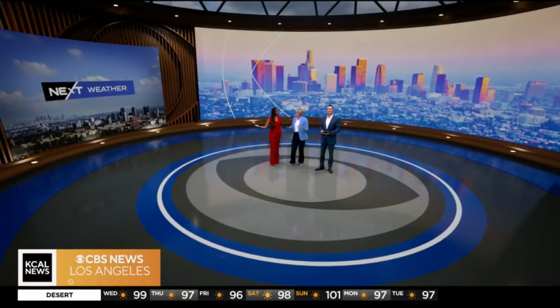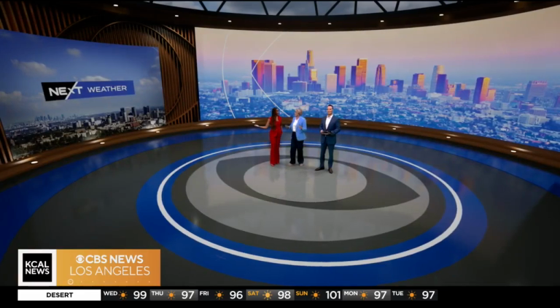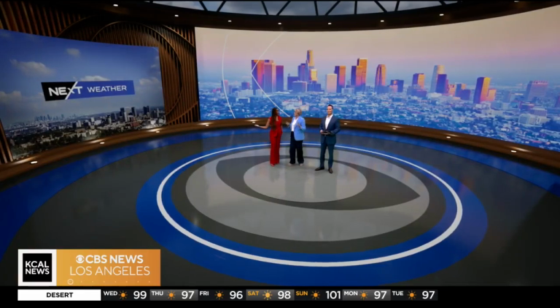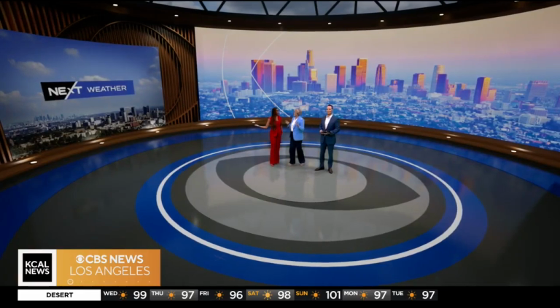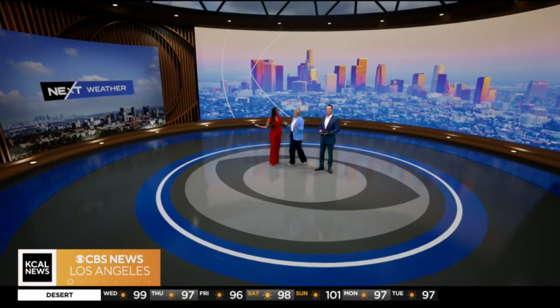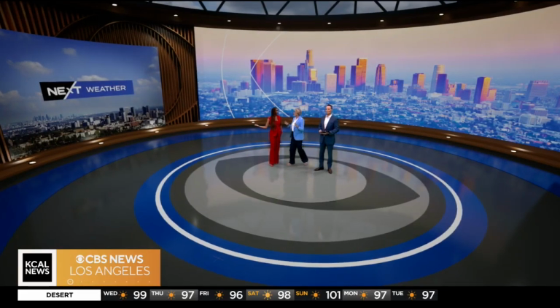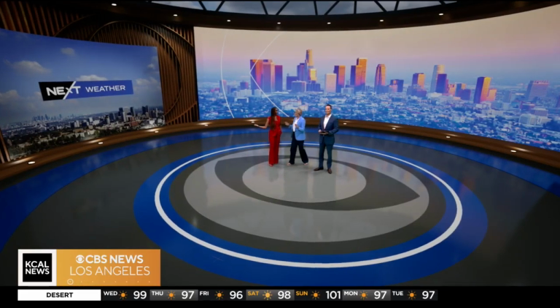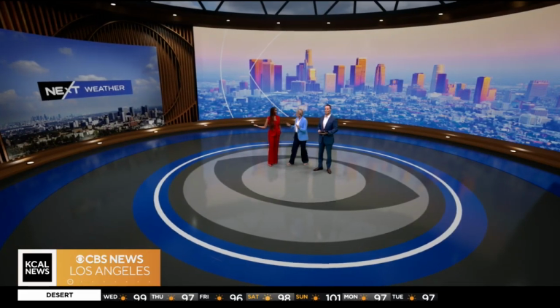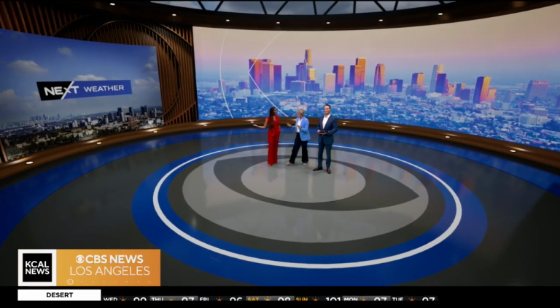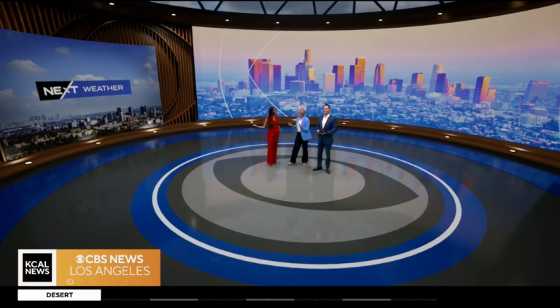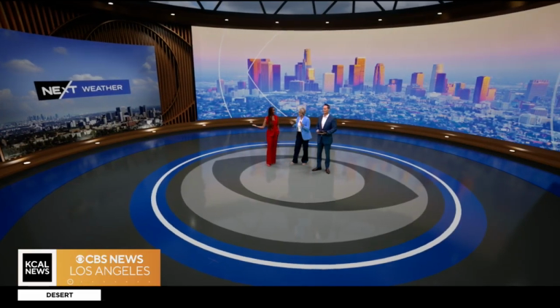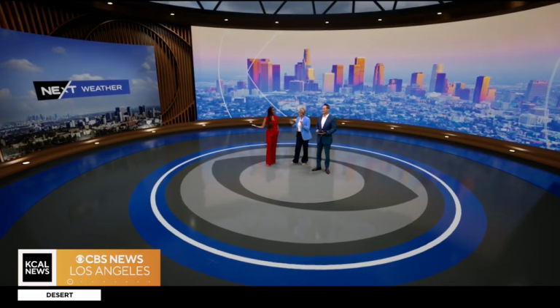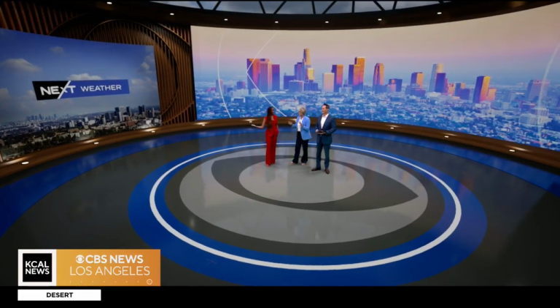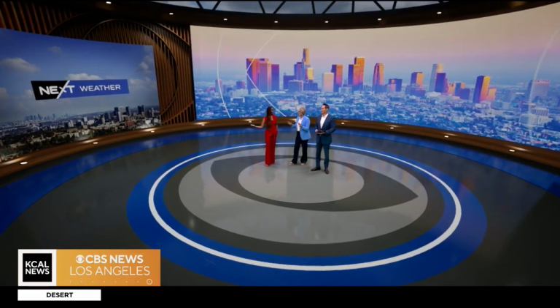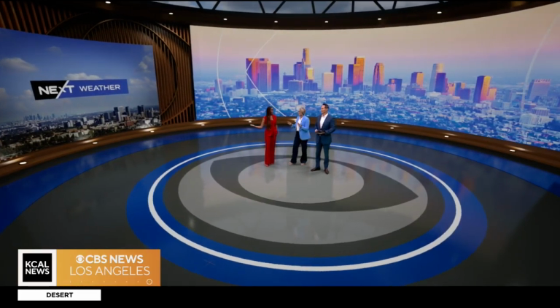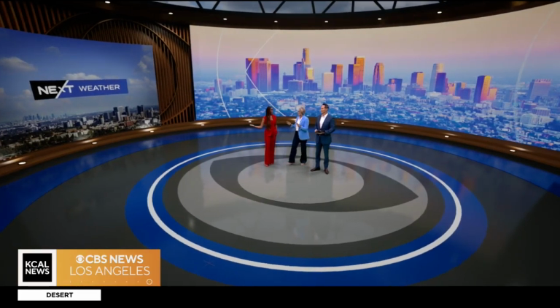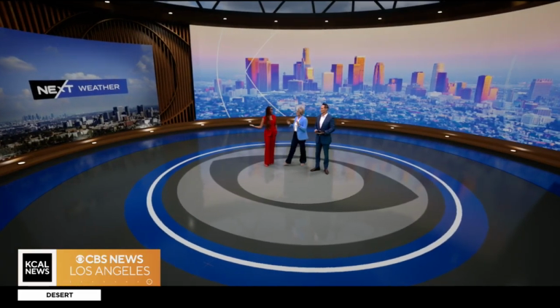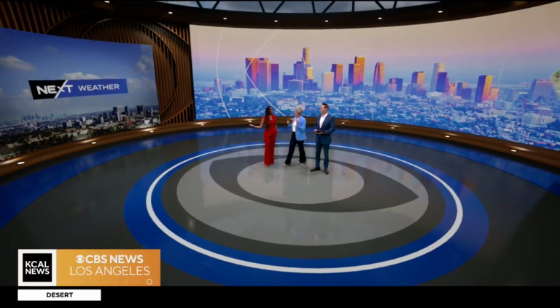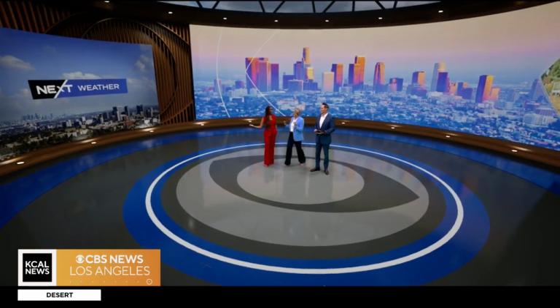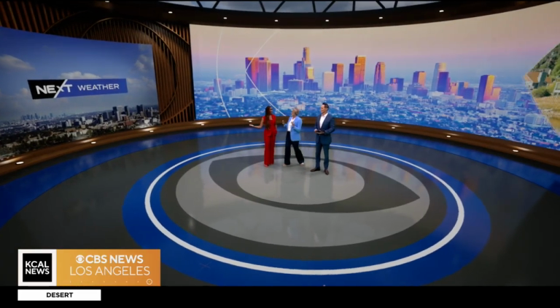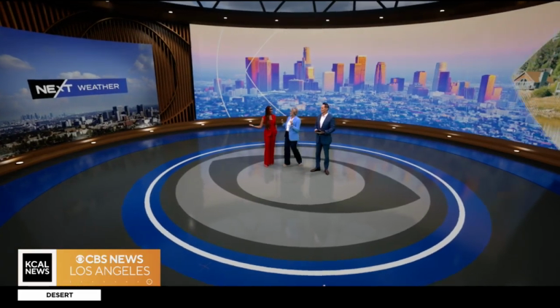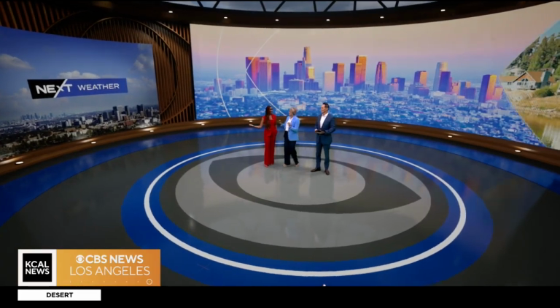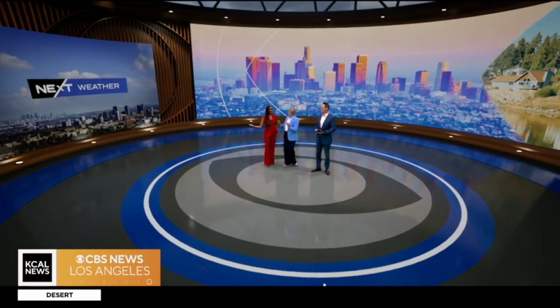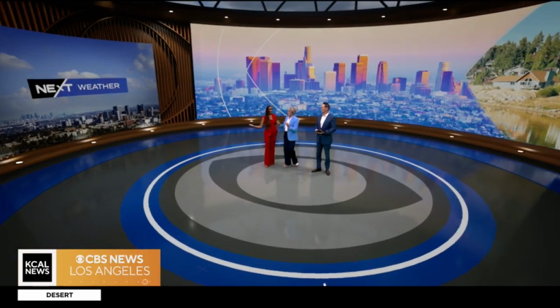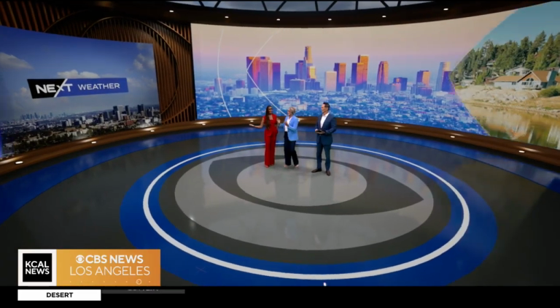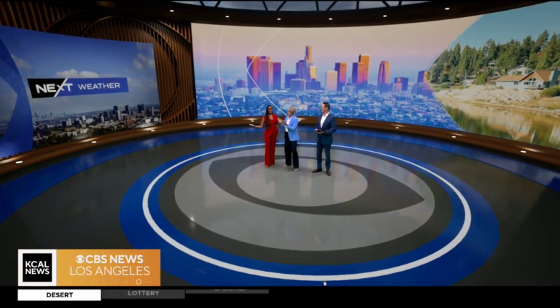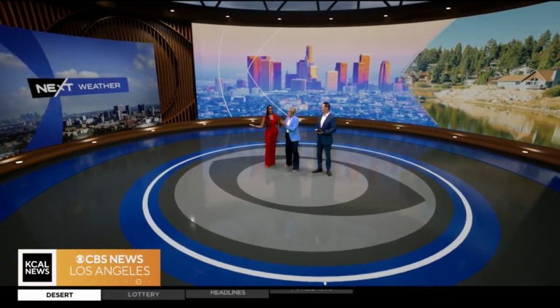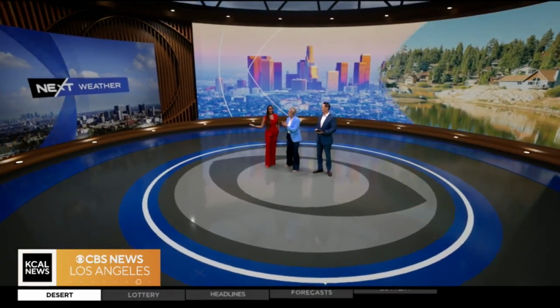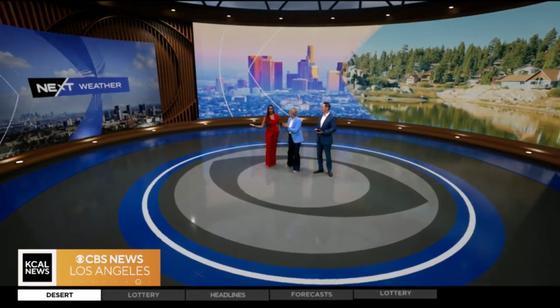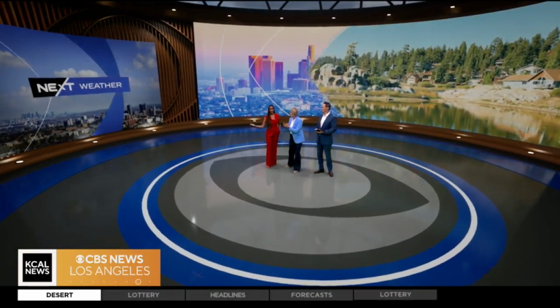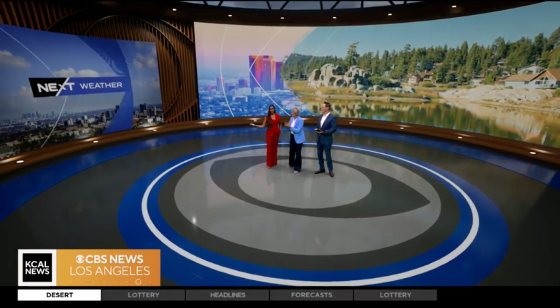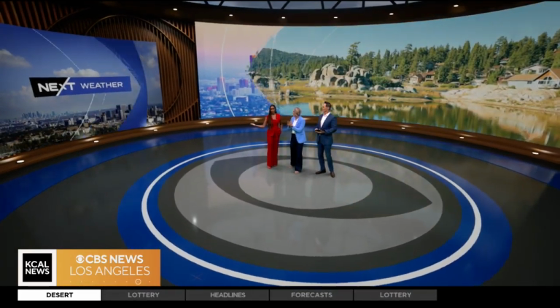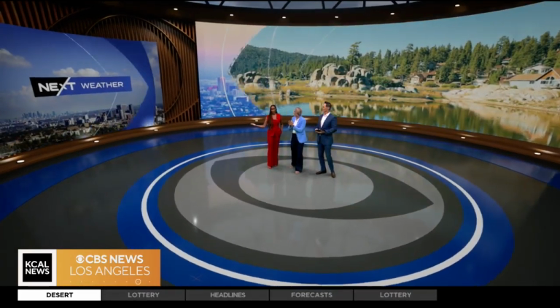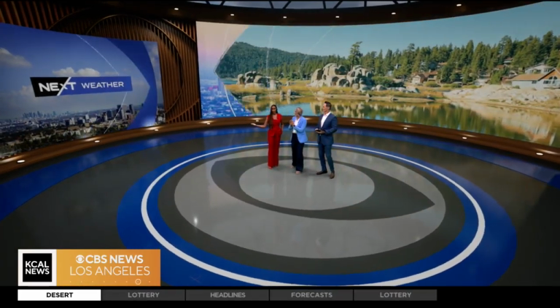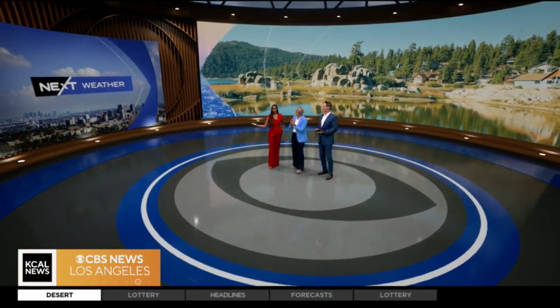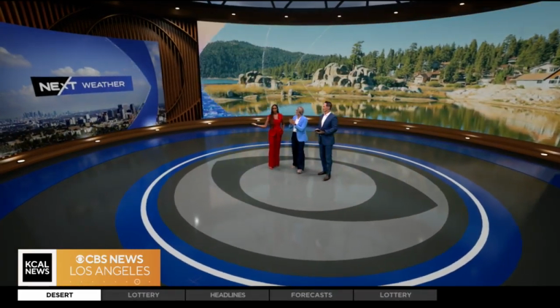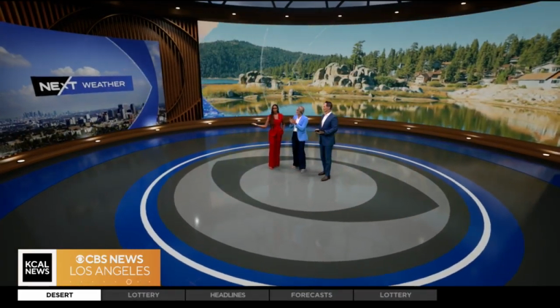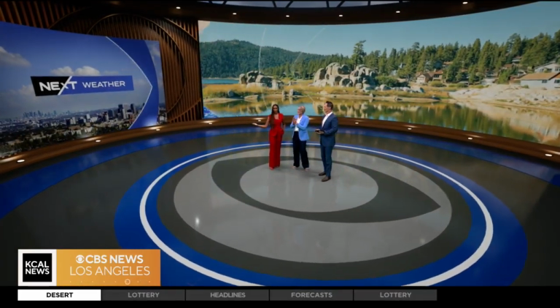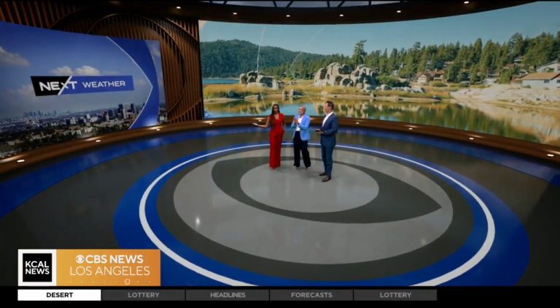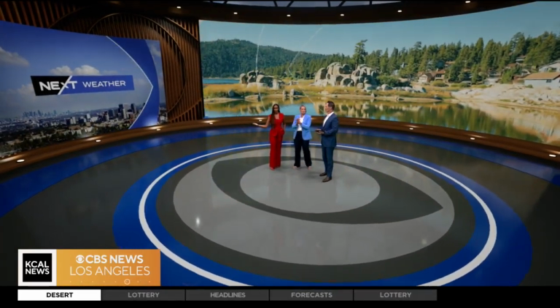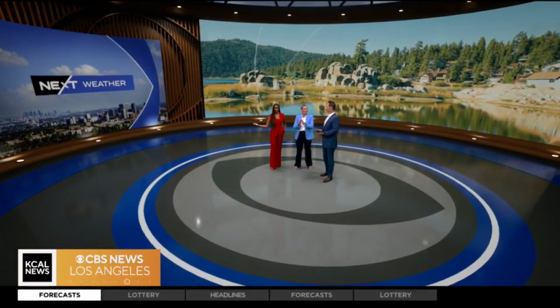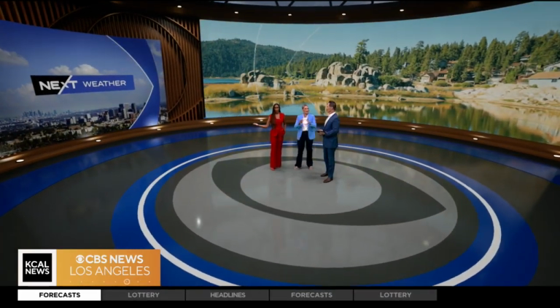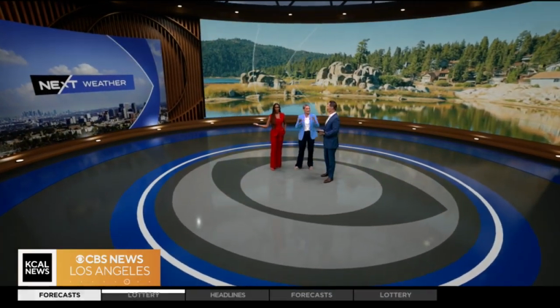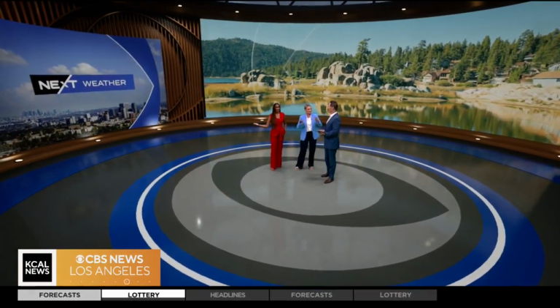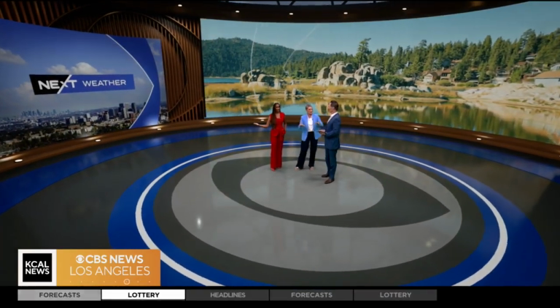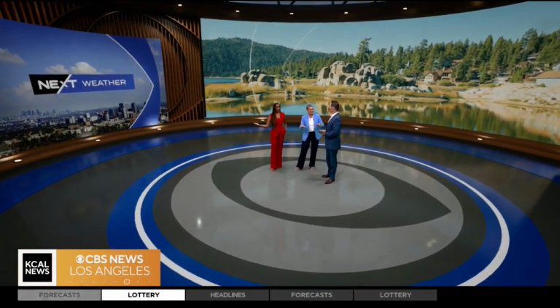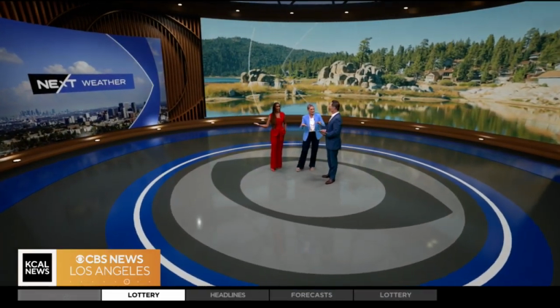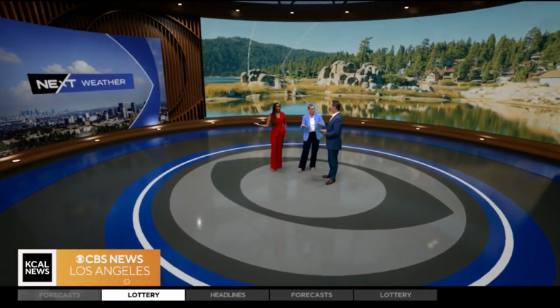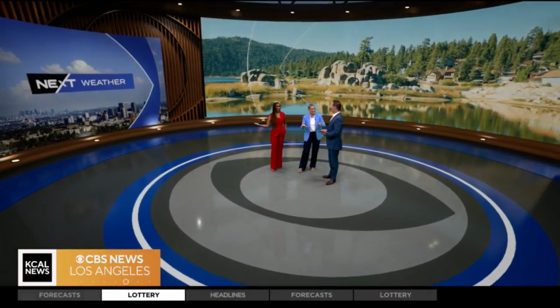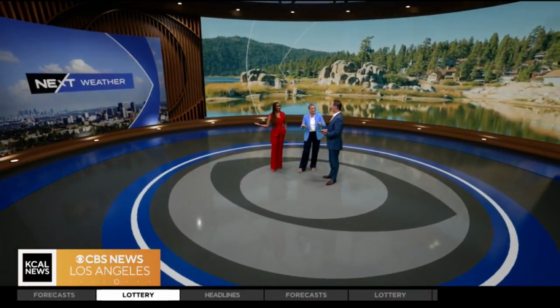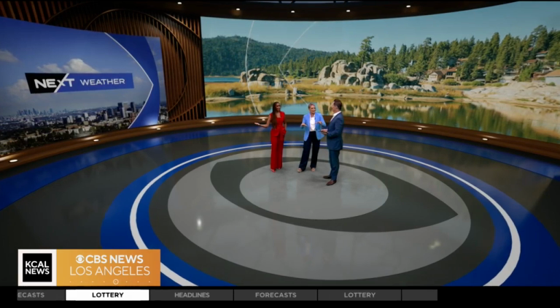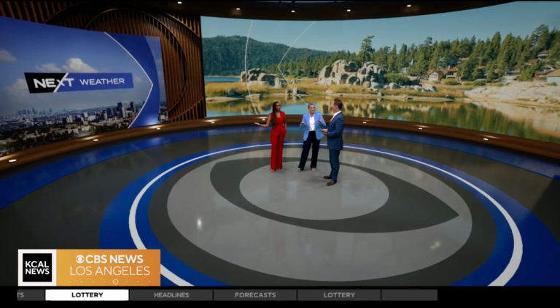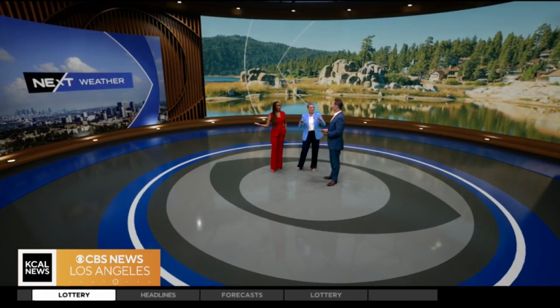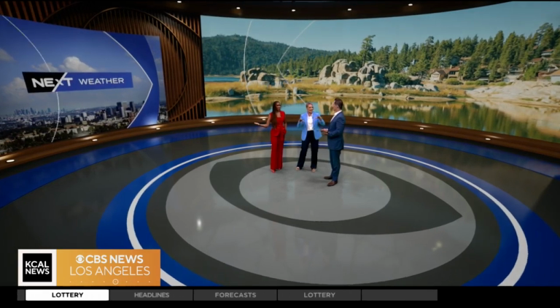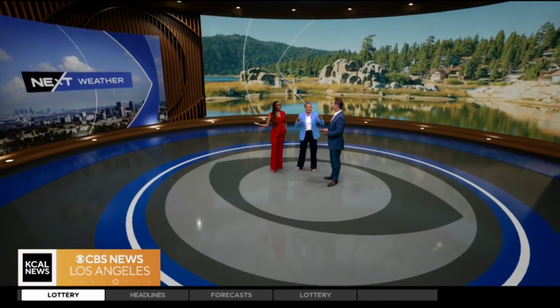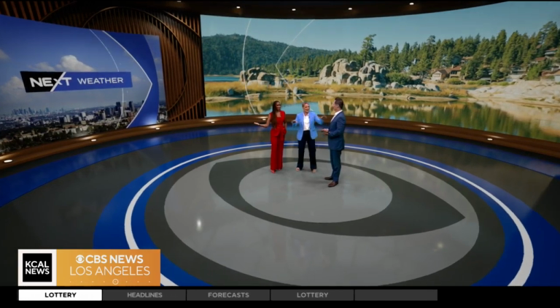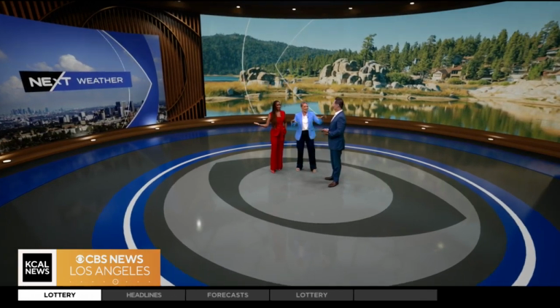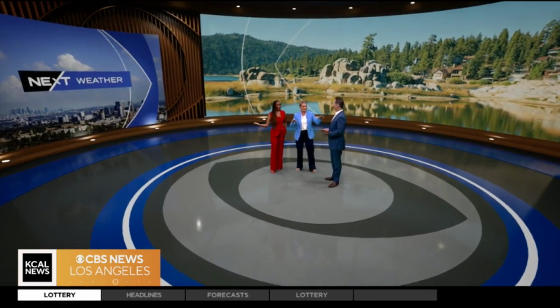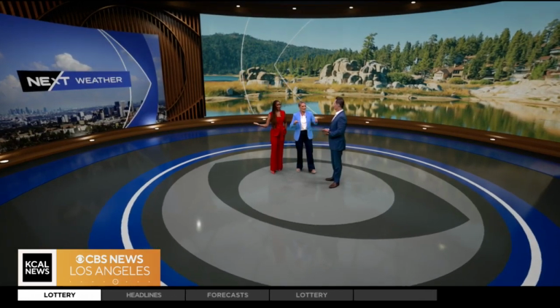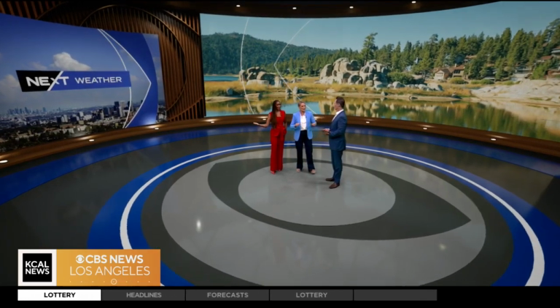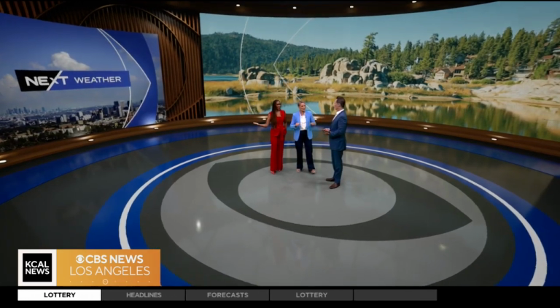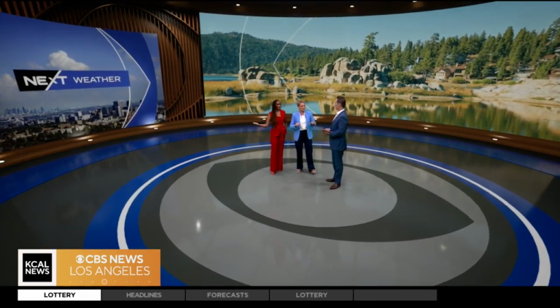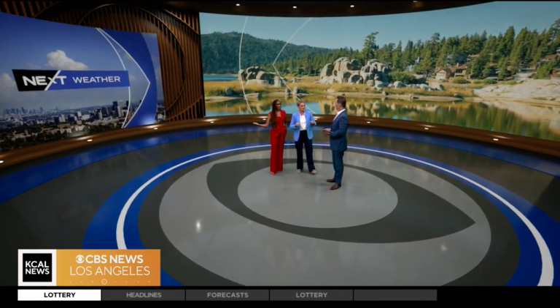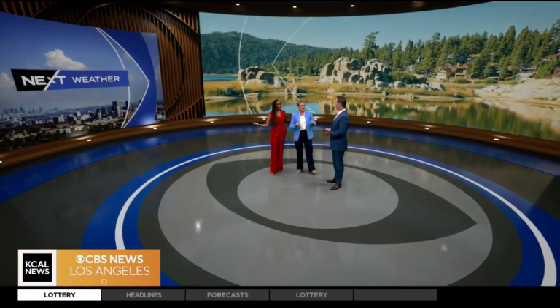It is so fun when you get to do something brand new, and only in this market — right here in an AR/VR studio.